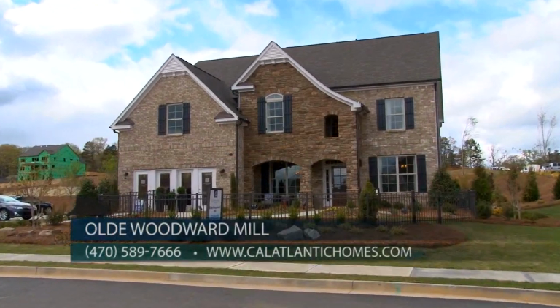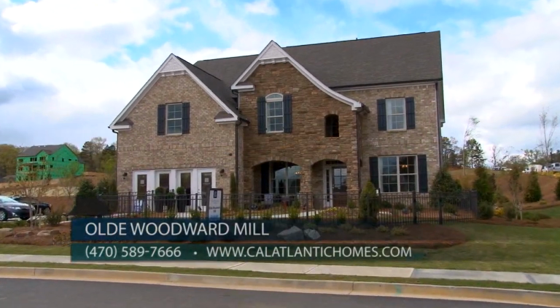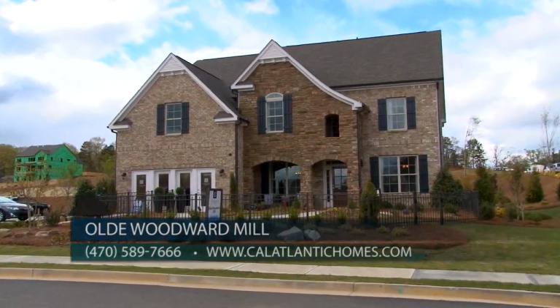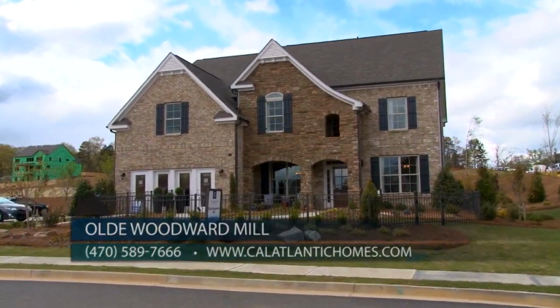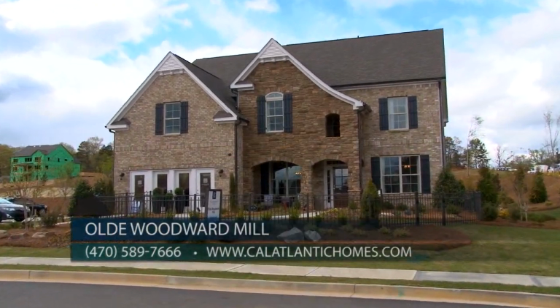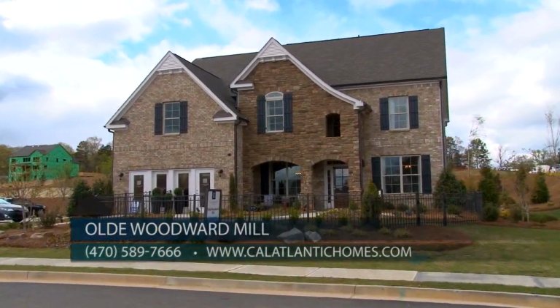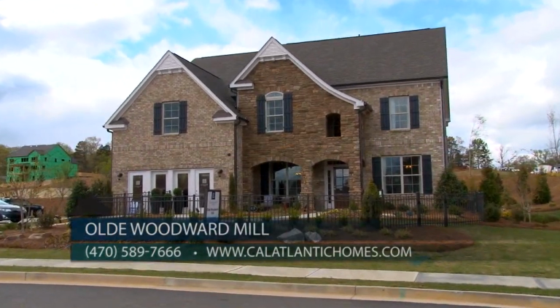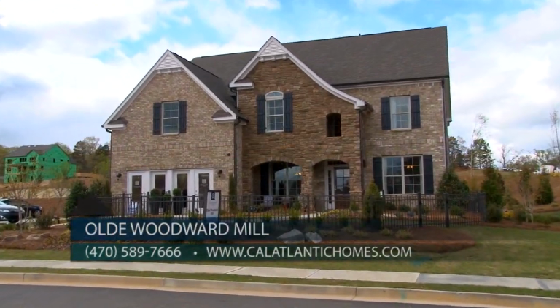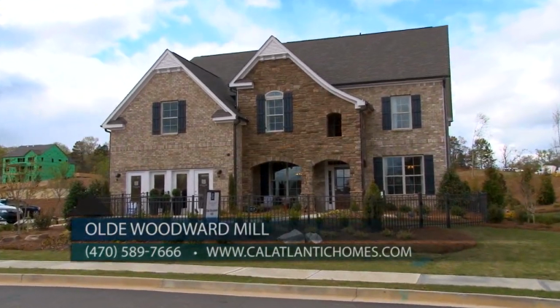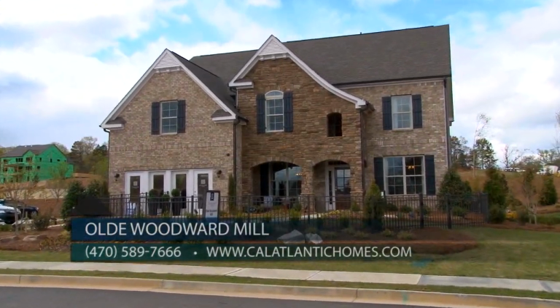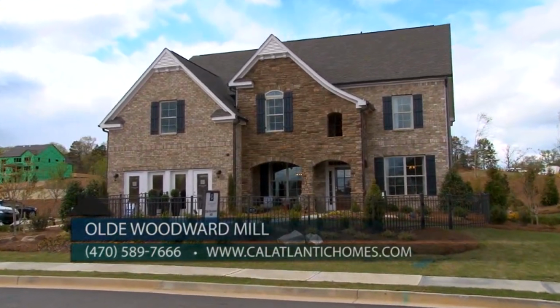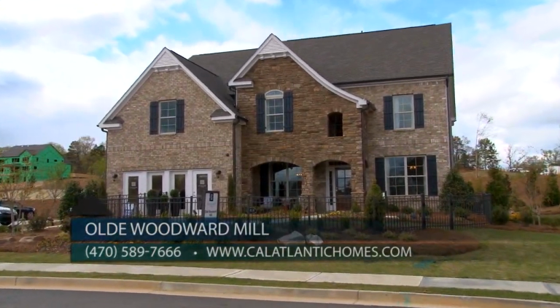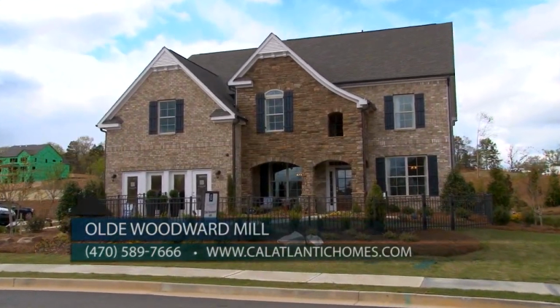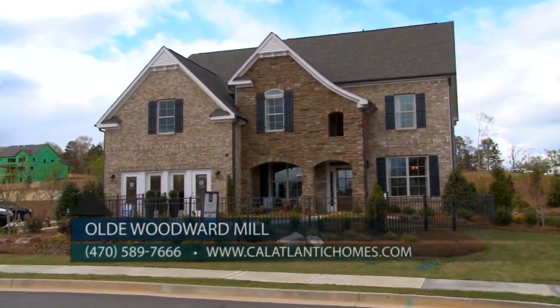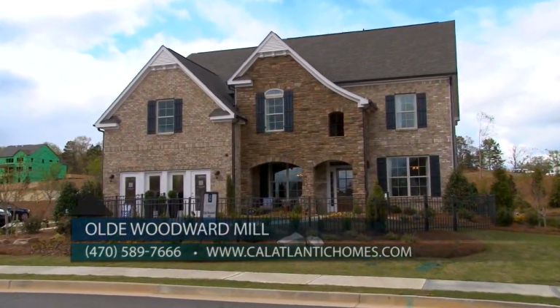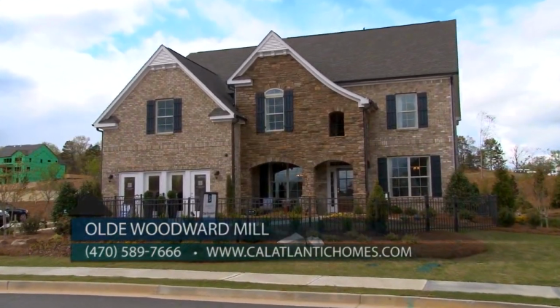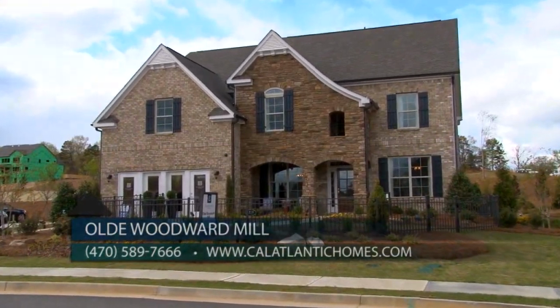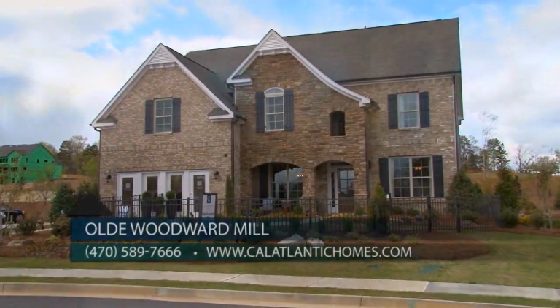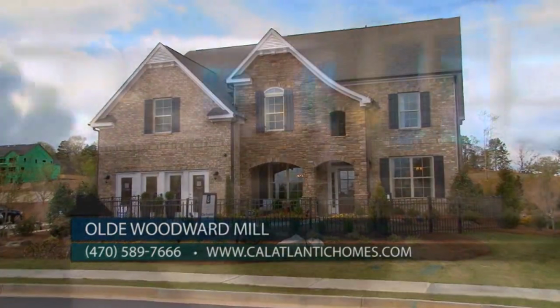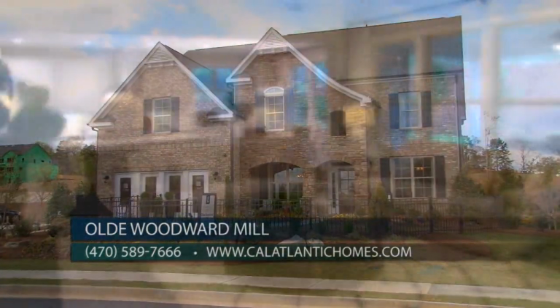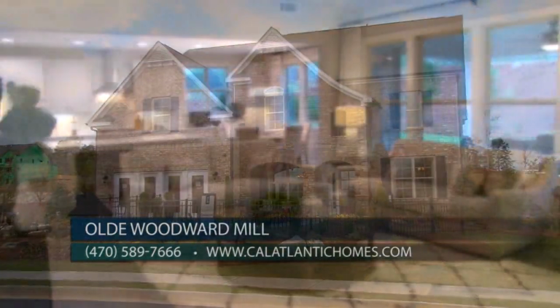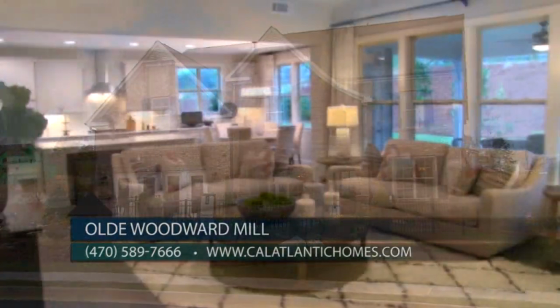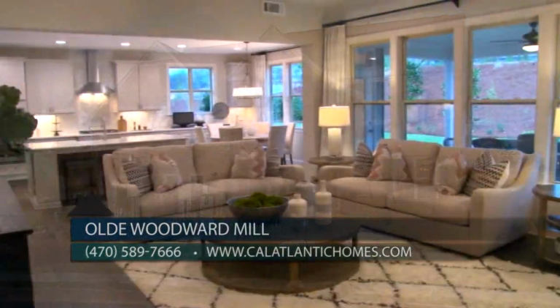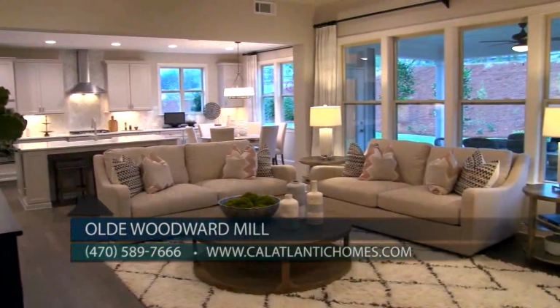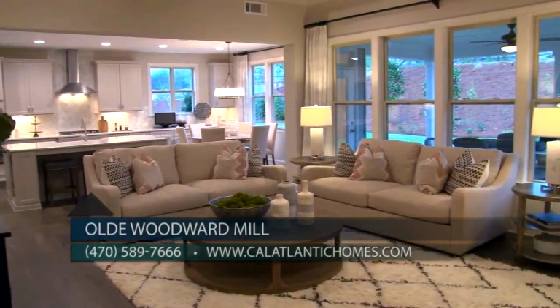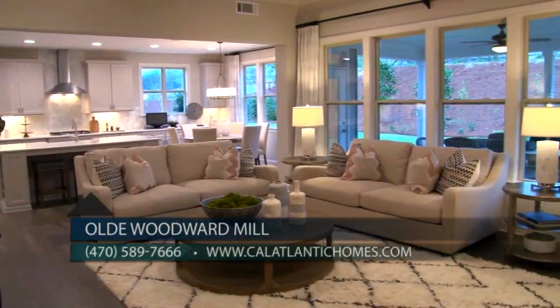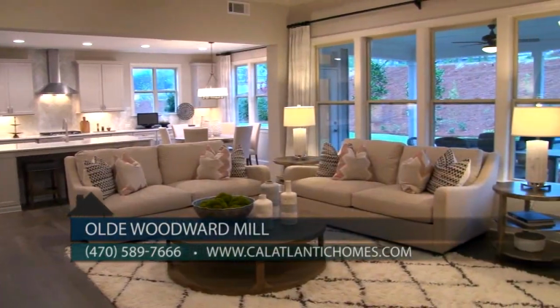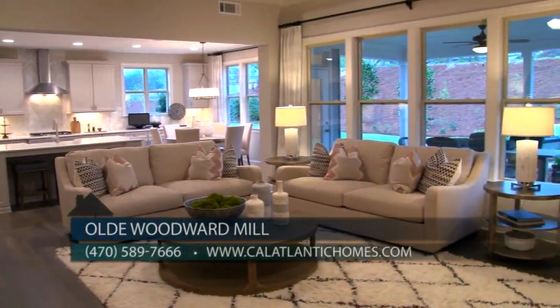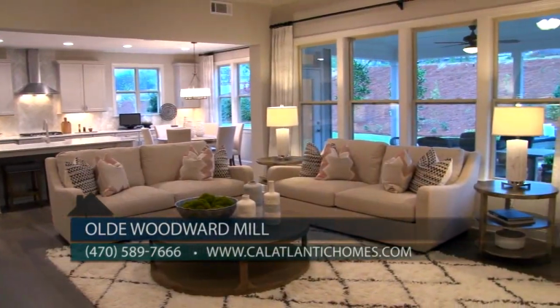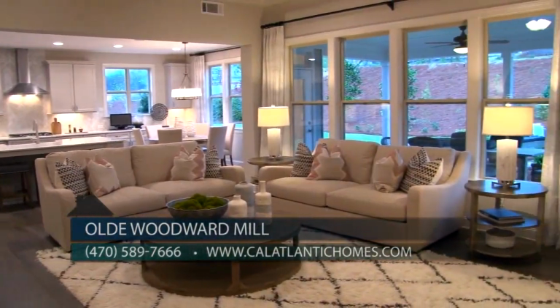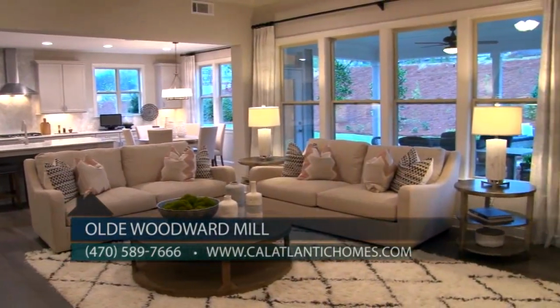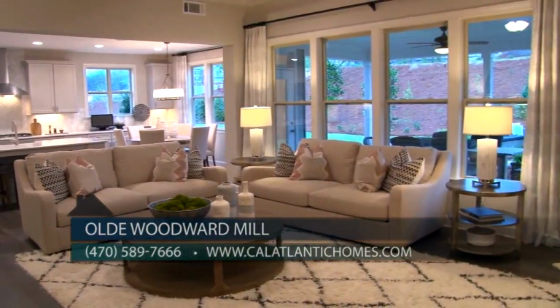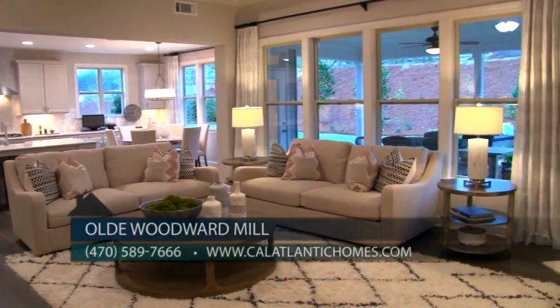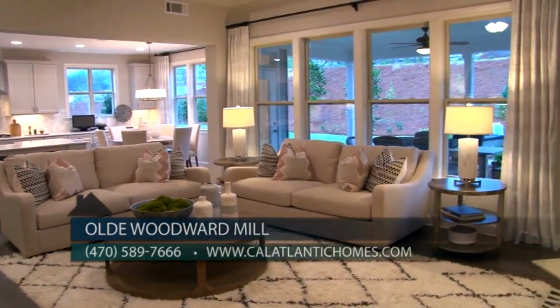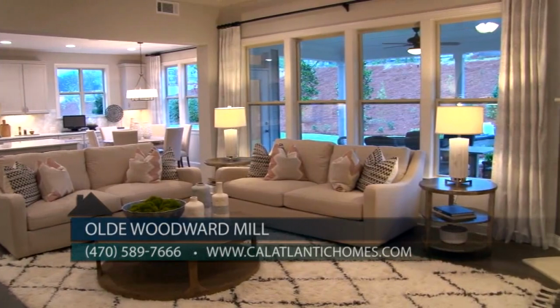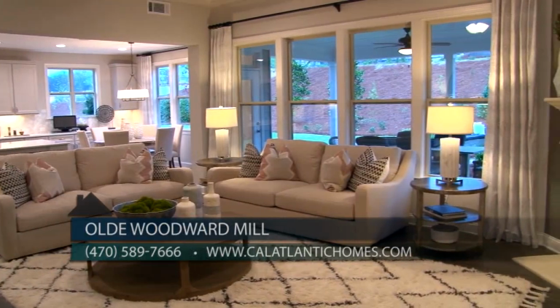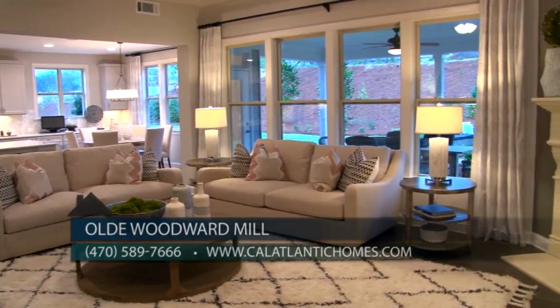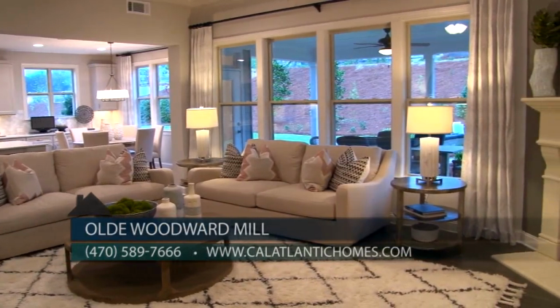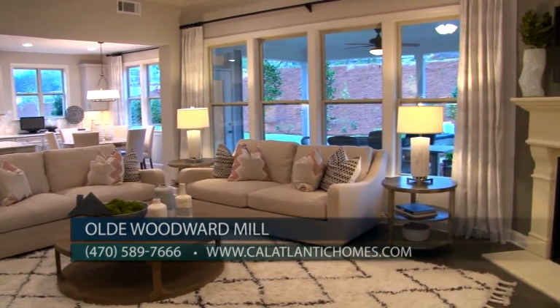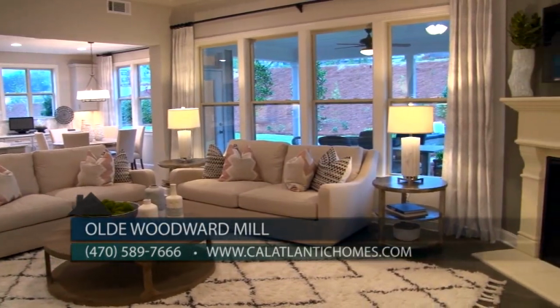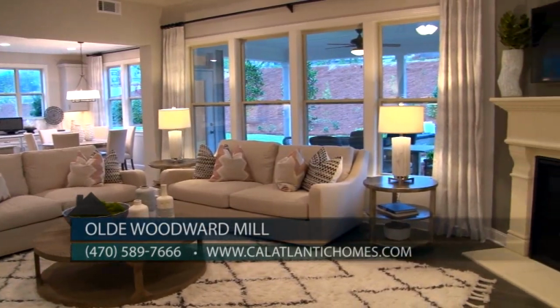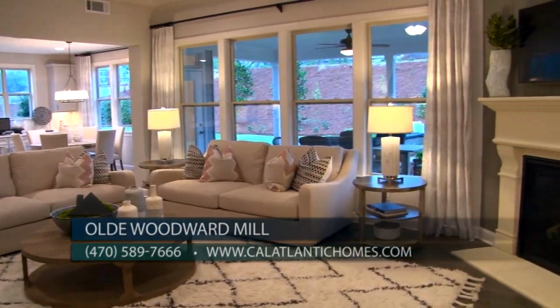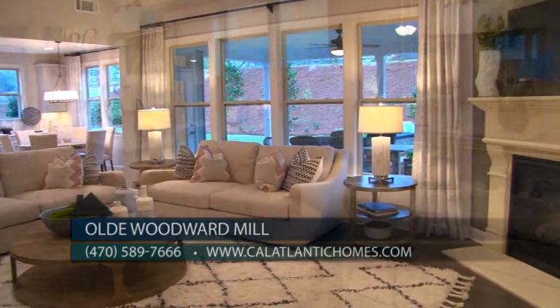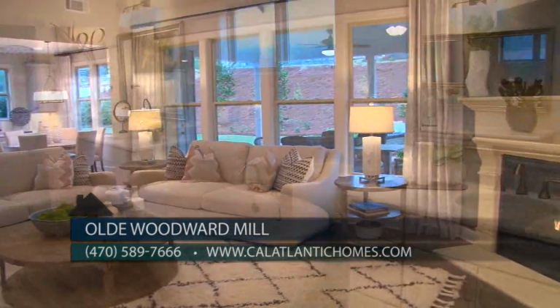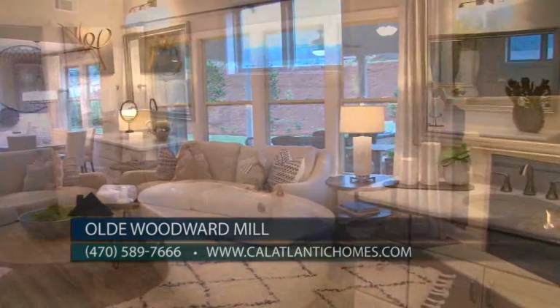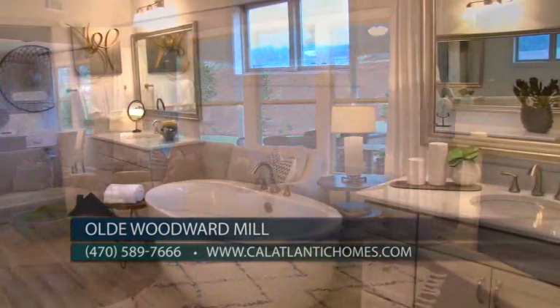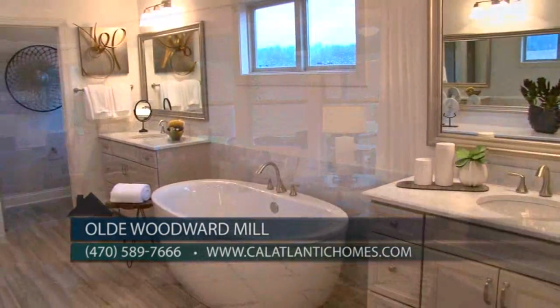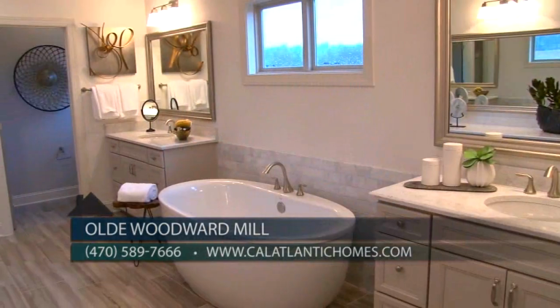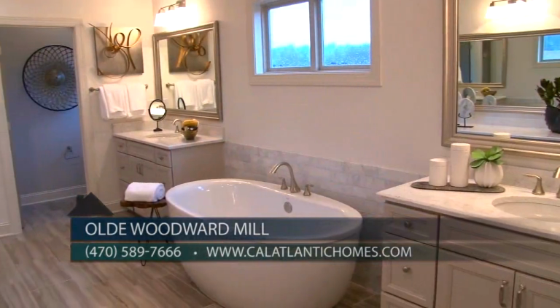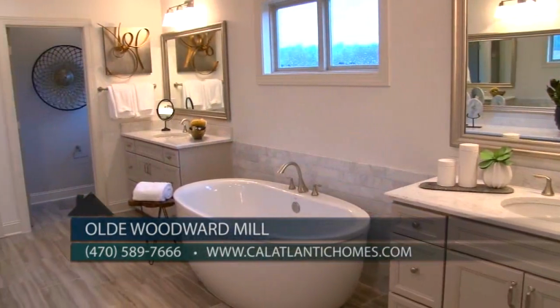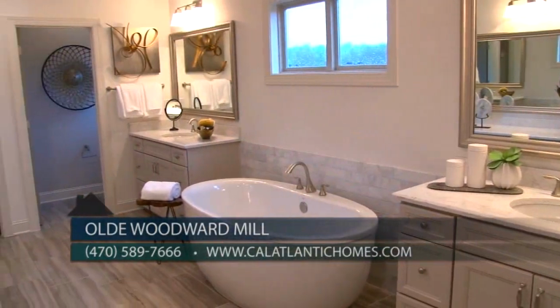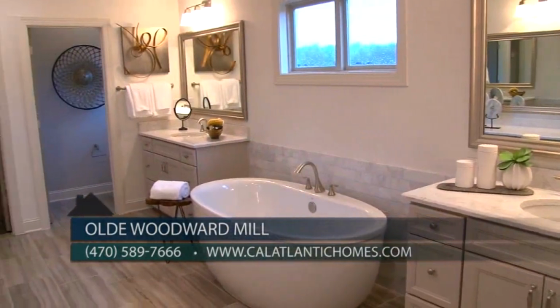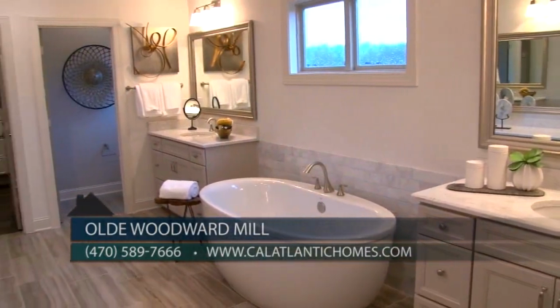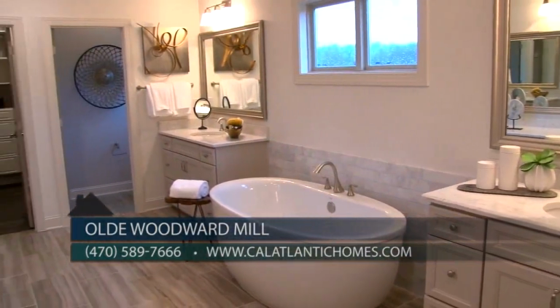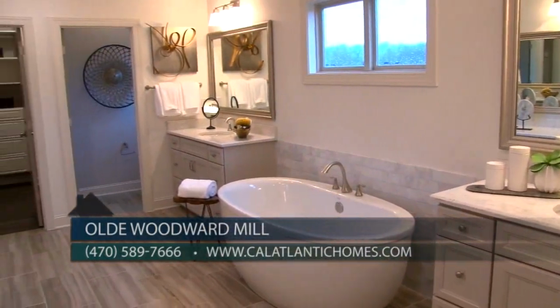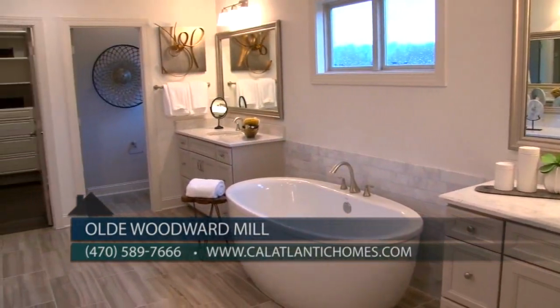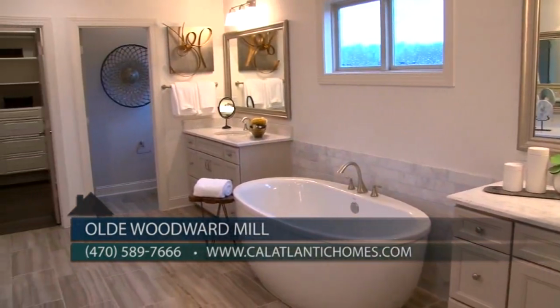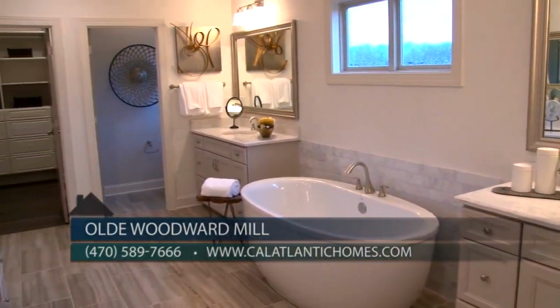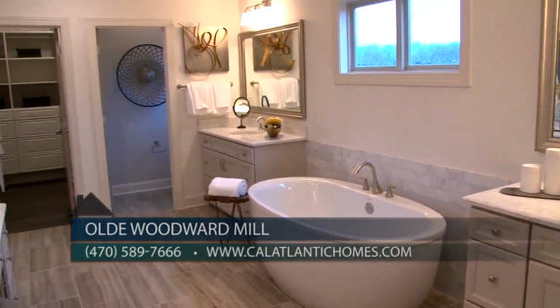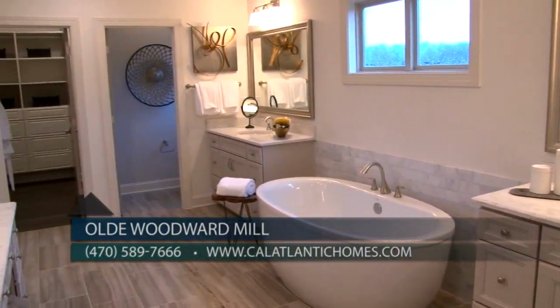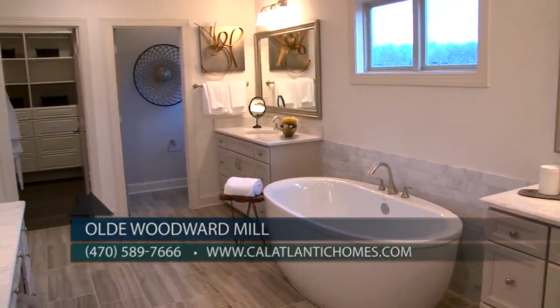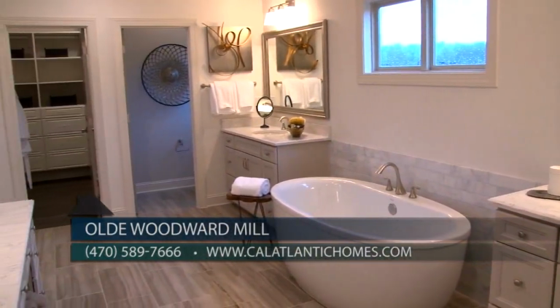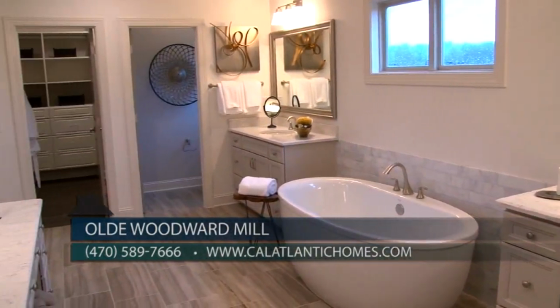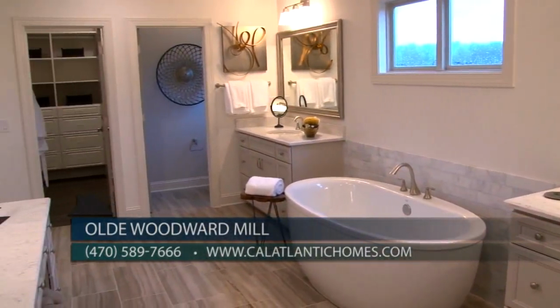Our model home is the Wilmington II. This is a beautiful floor plan with five bedrooms, four full baths, and over 4,100 square feet.